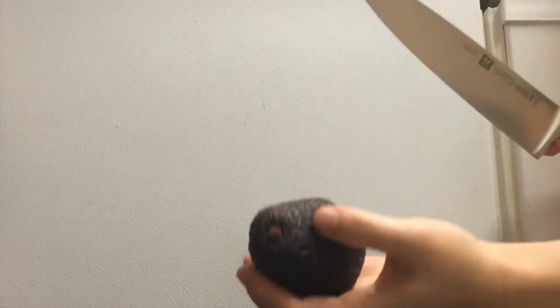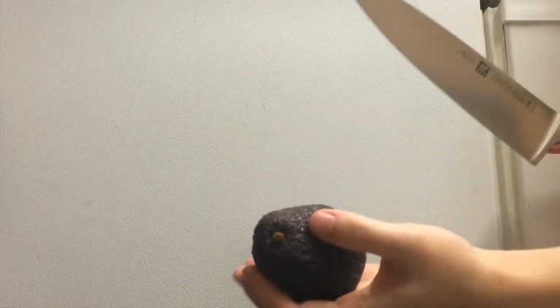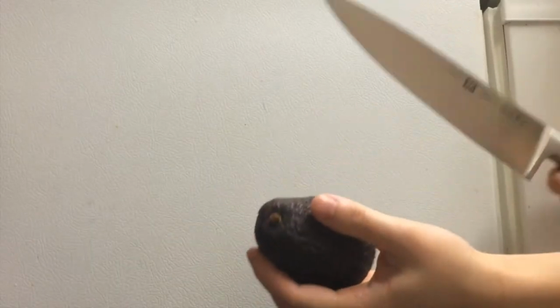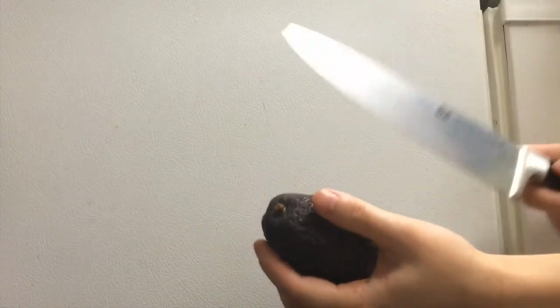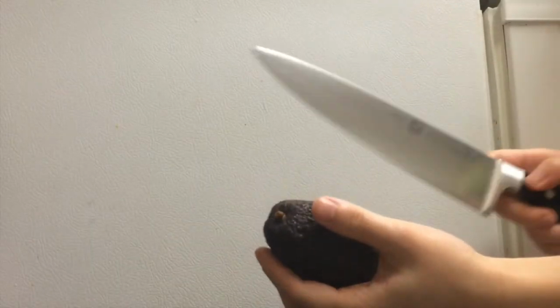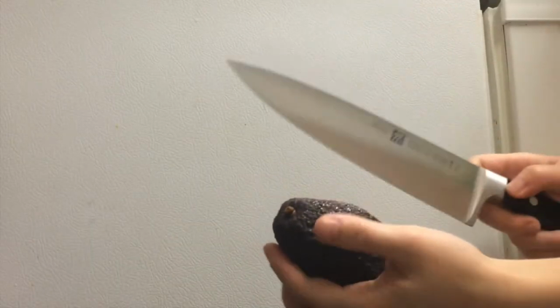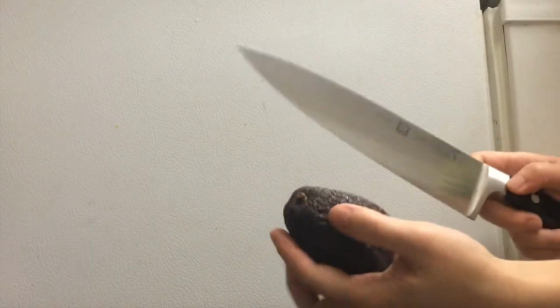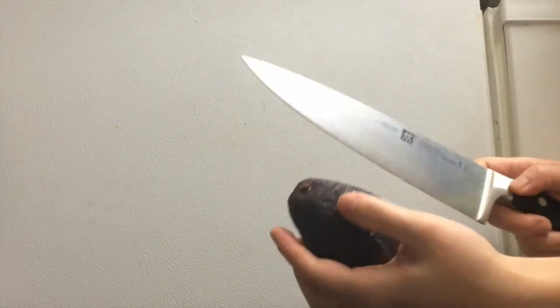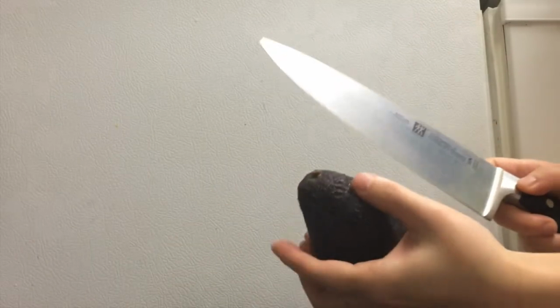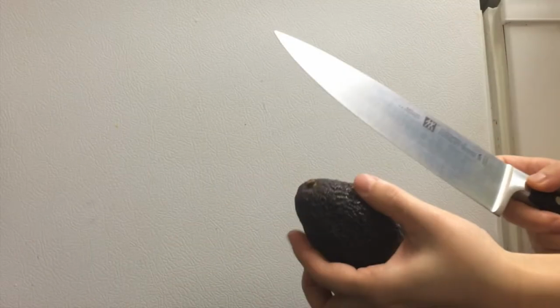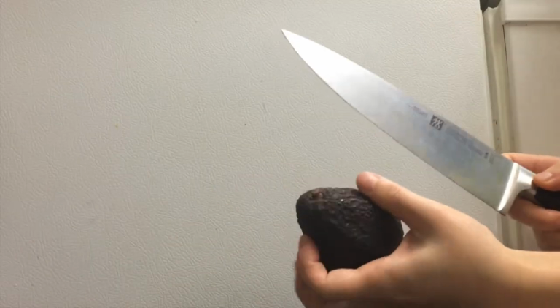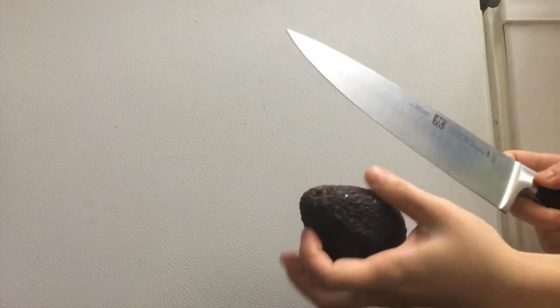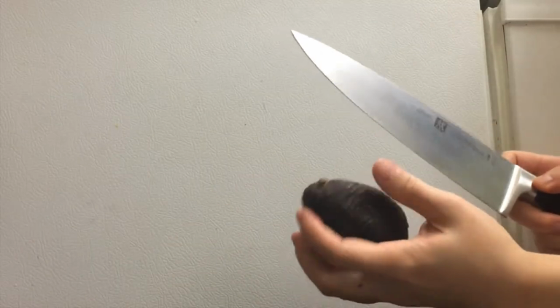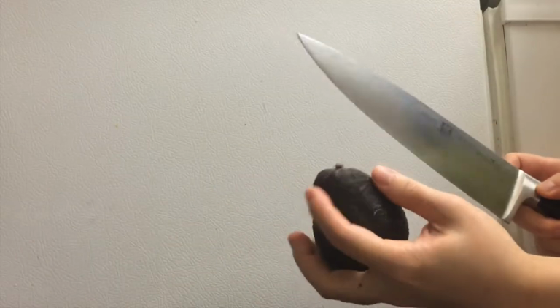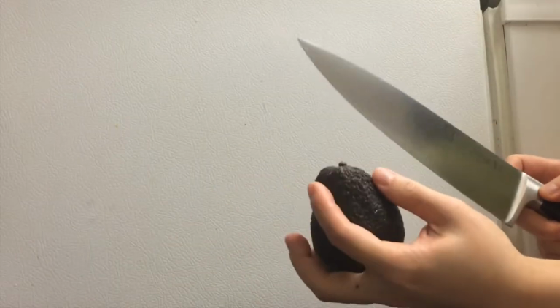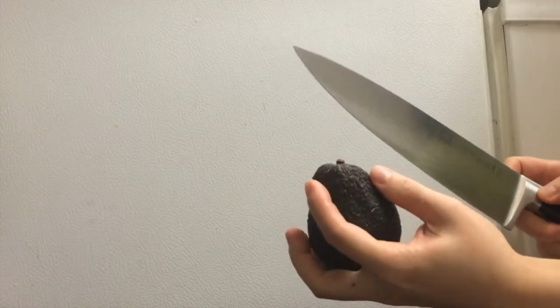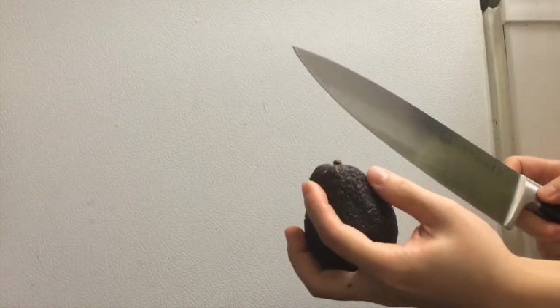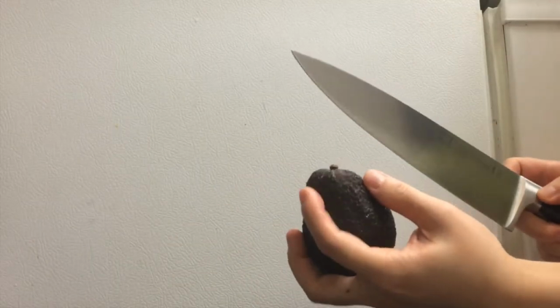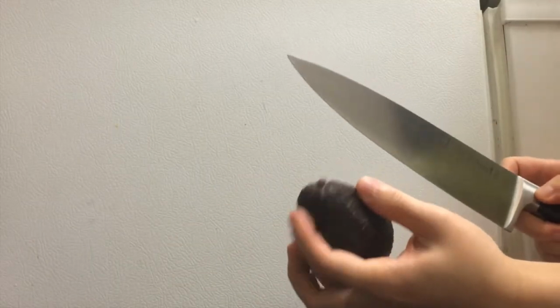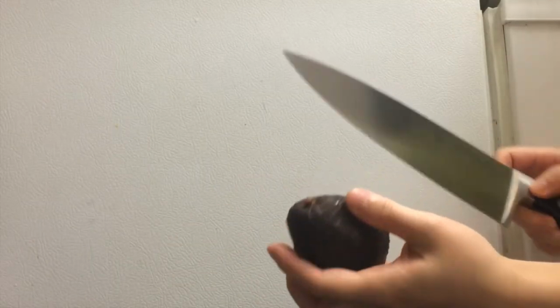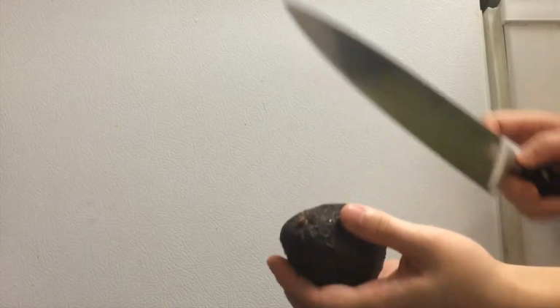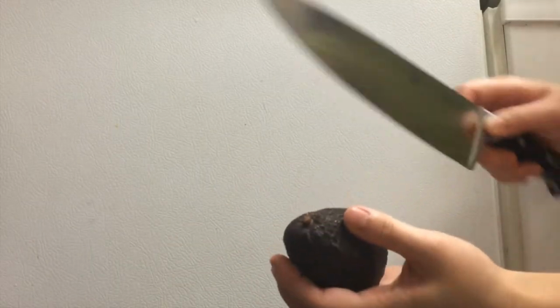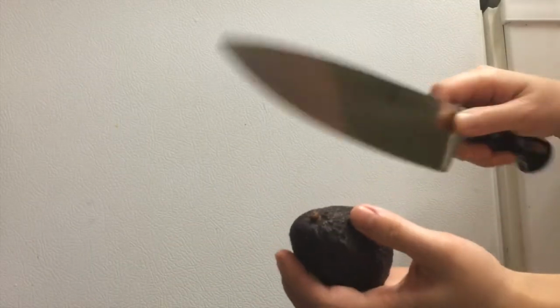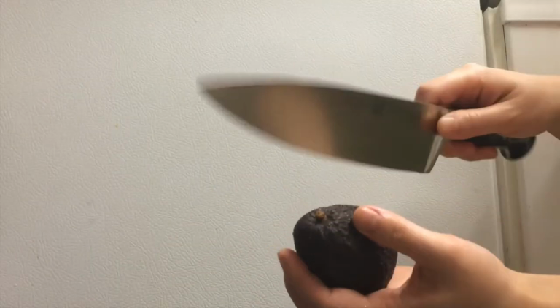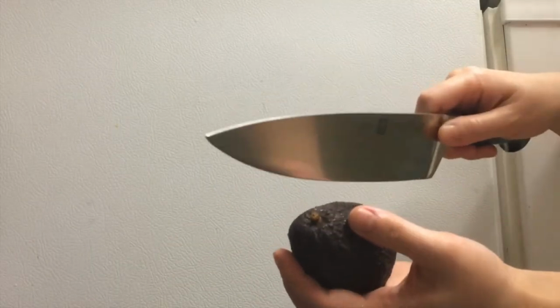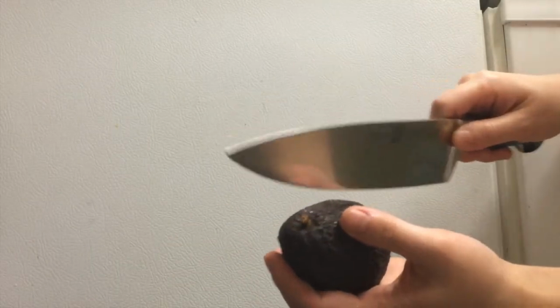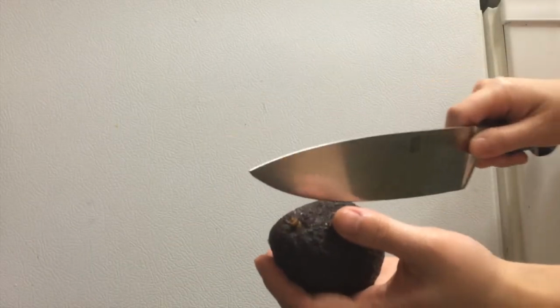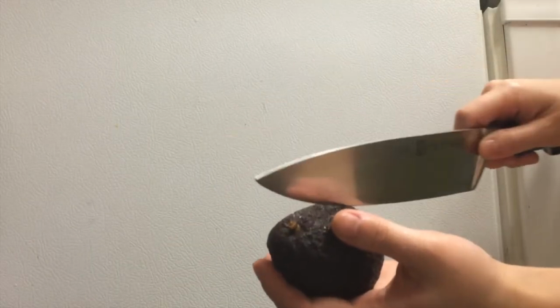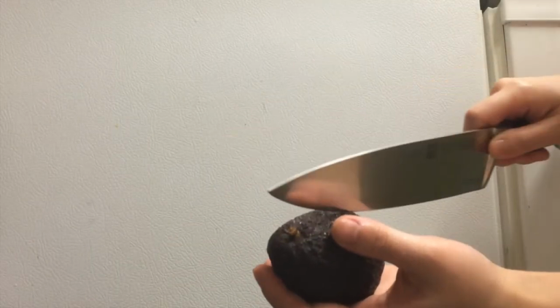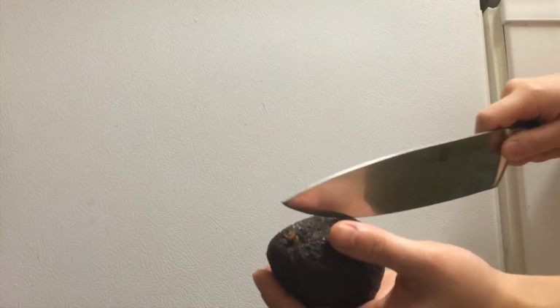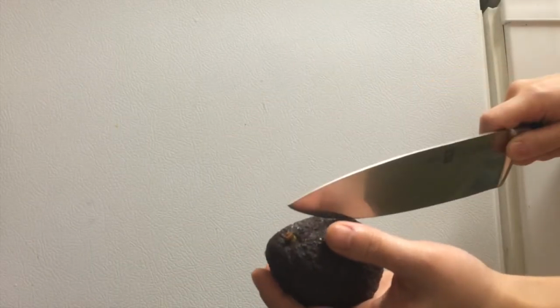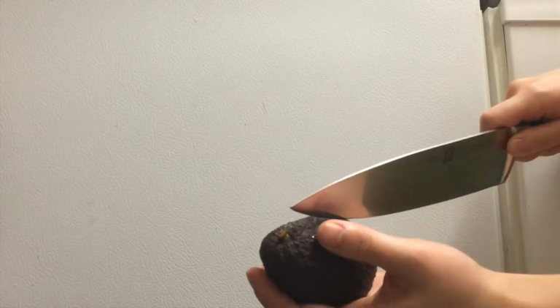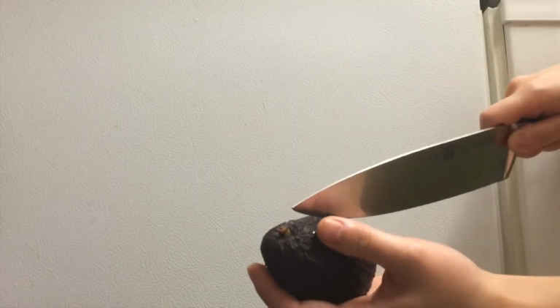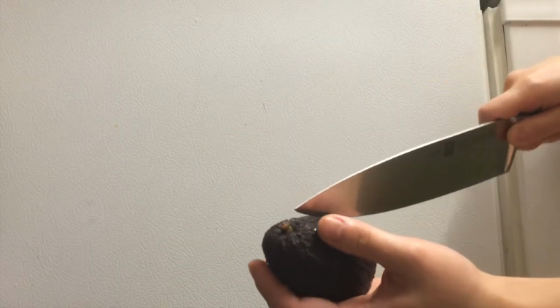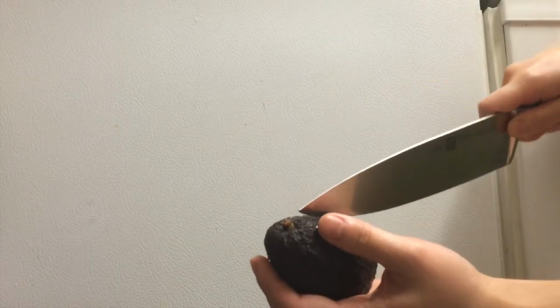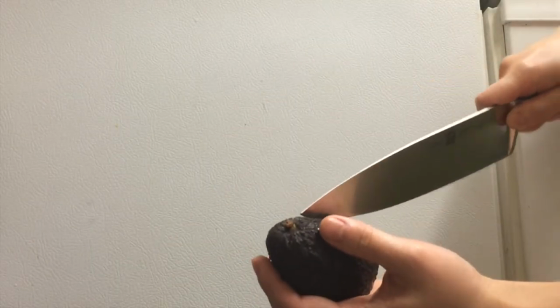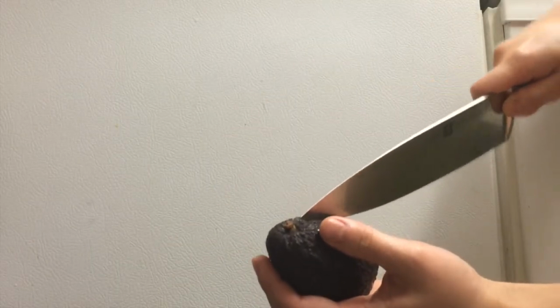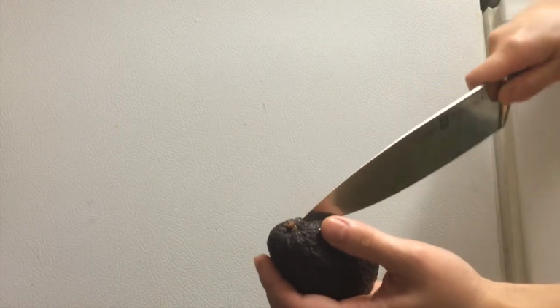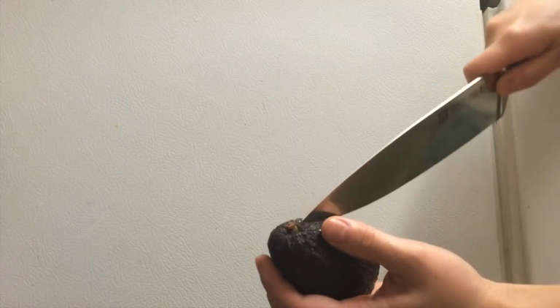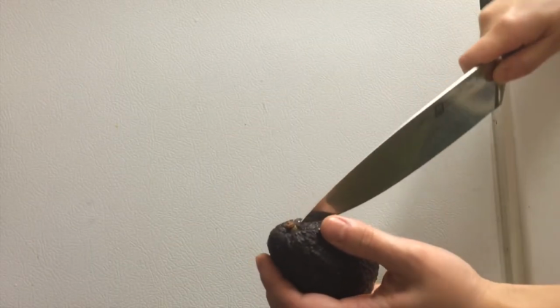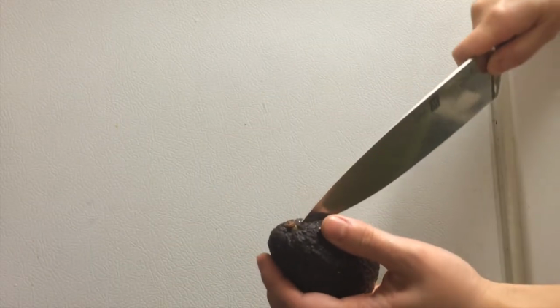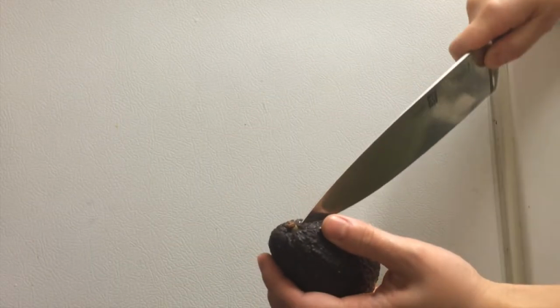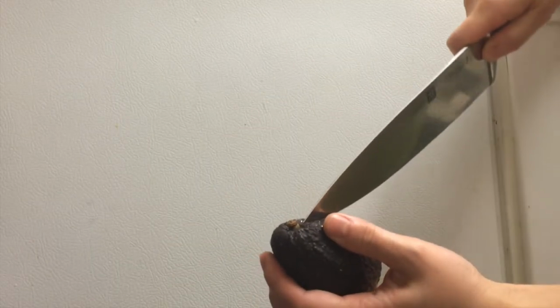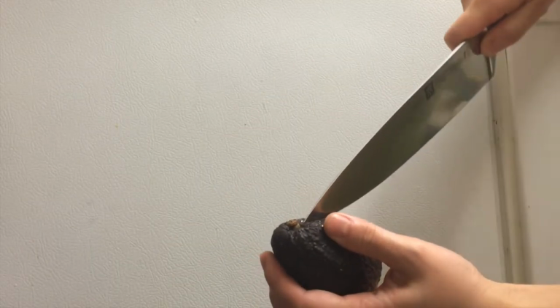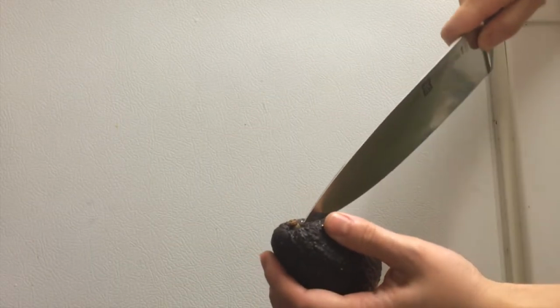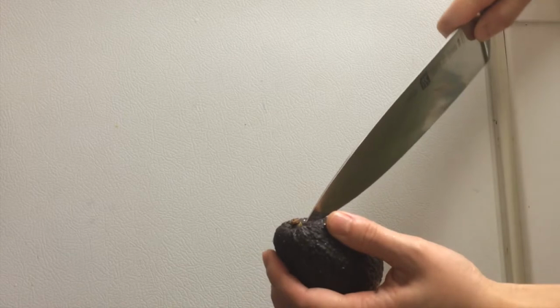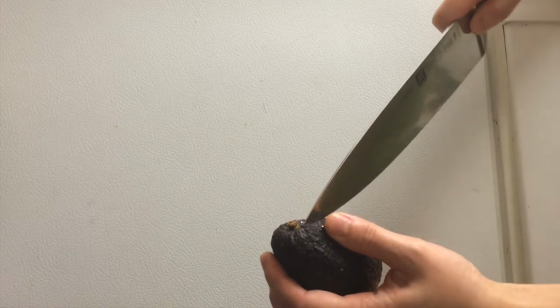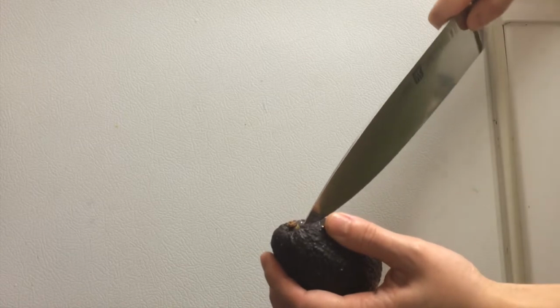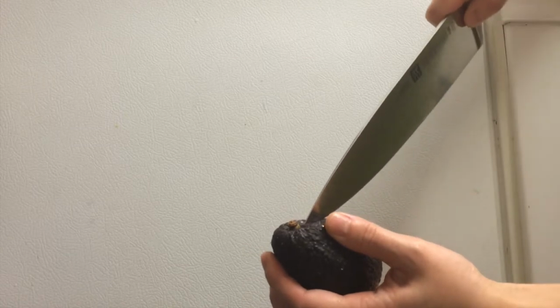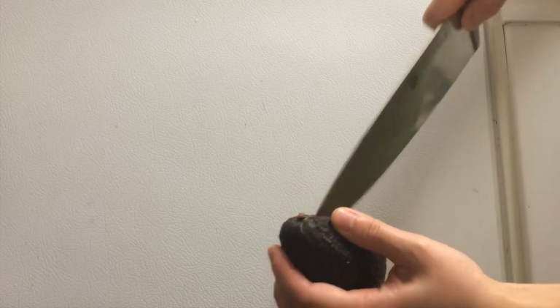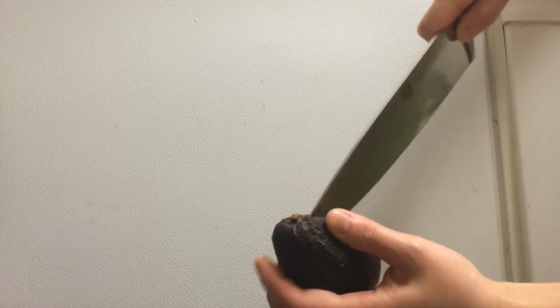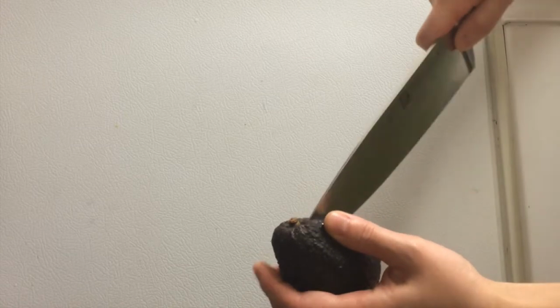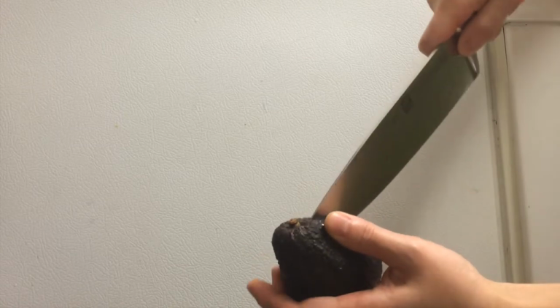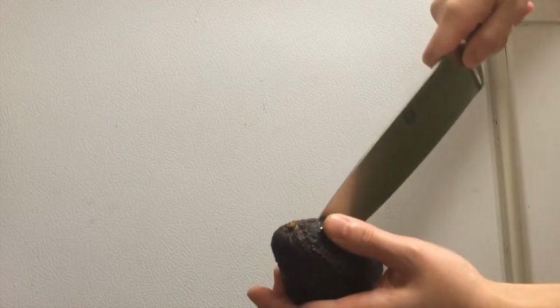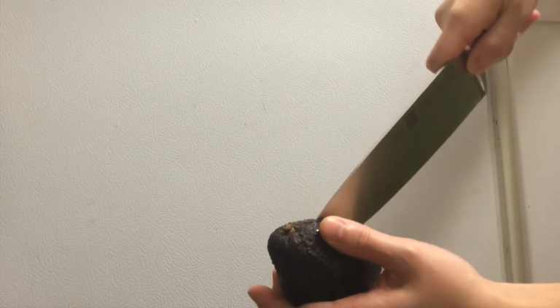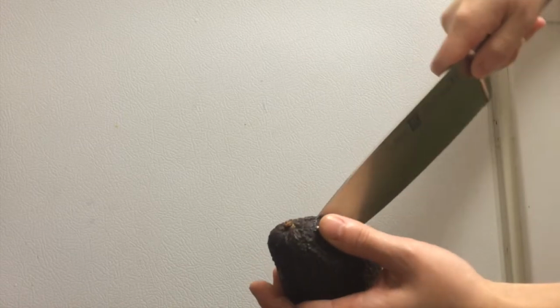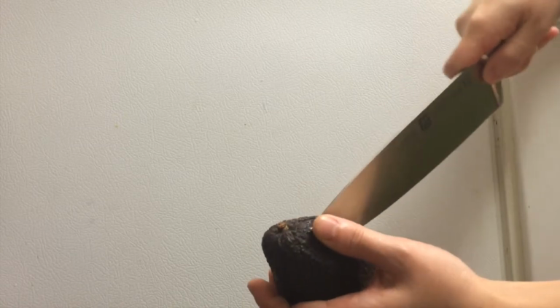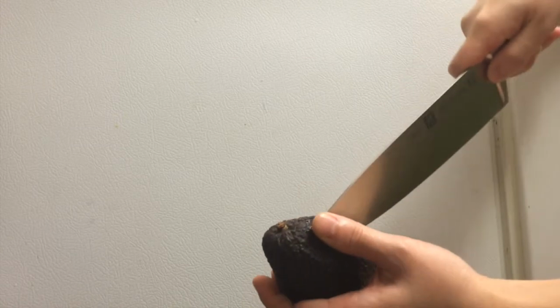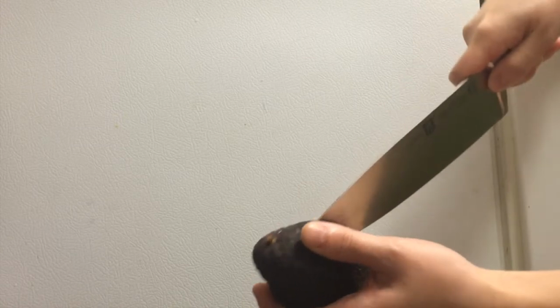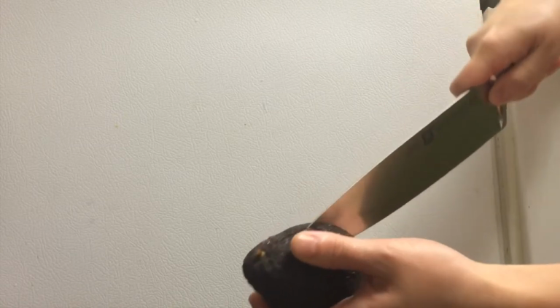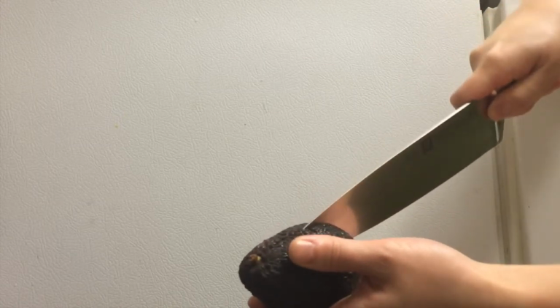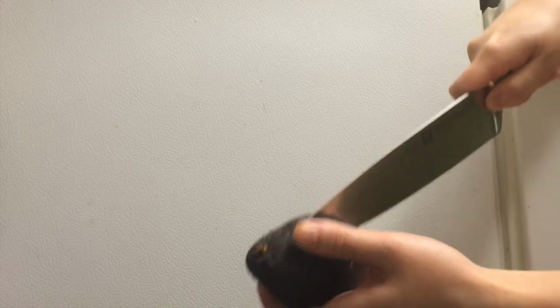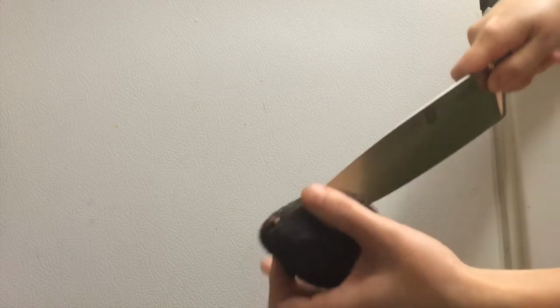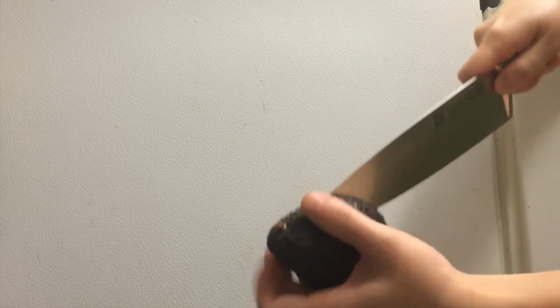Using a chef's knife, score all around the avocado. We're basically going through the flesh but not through the seed.